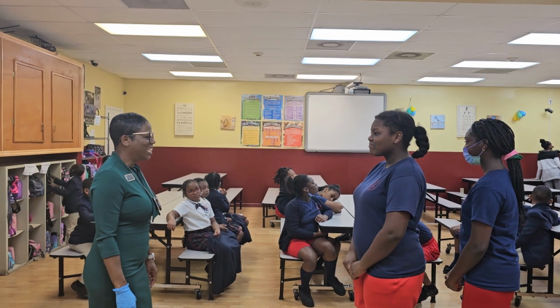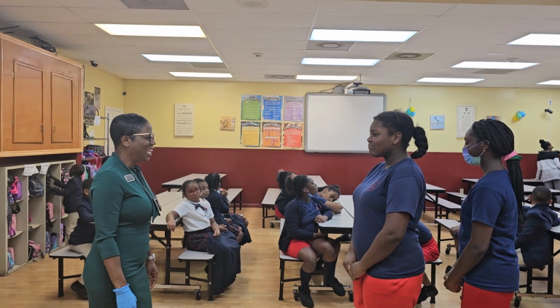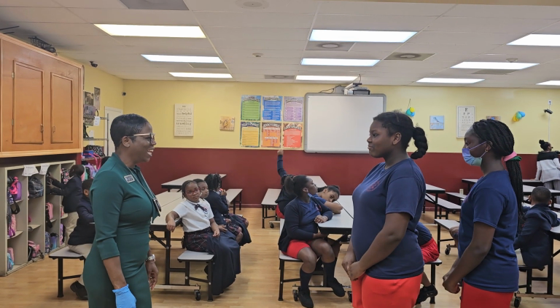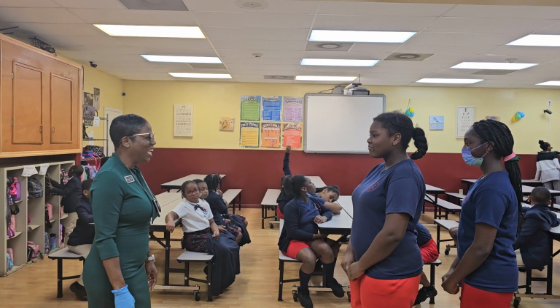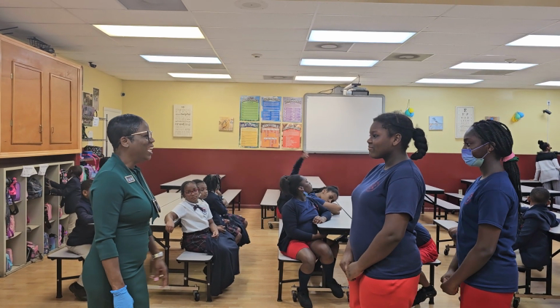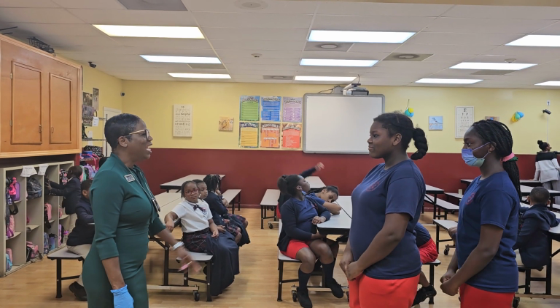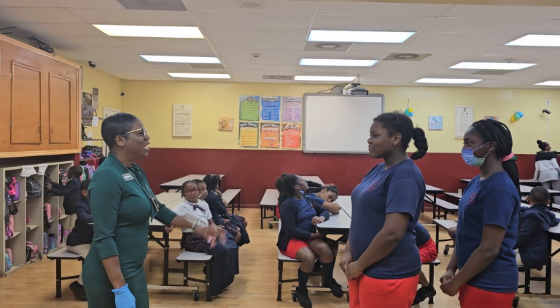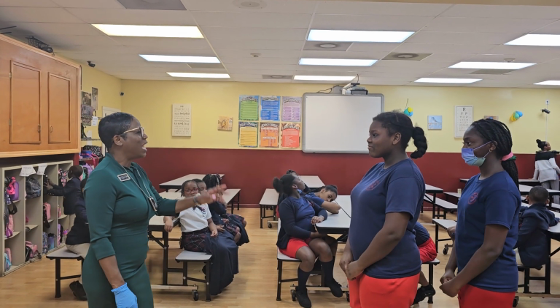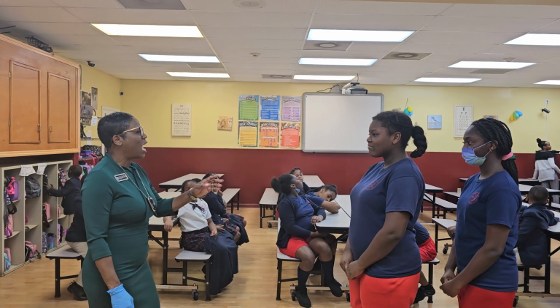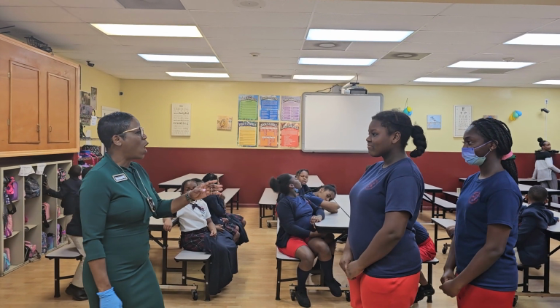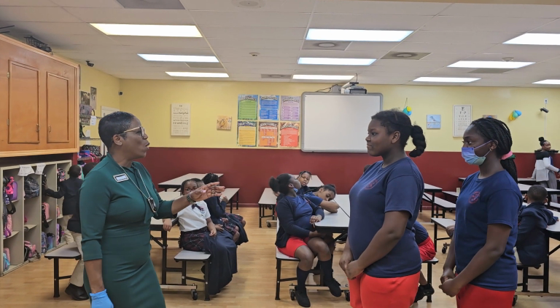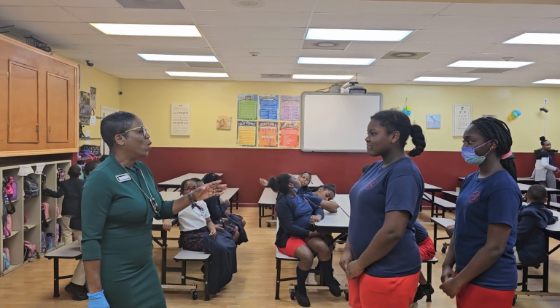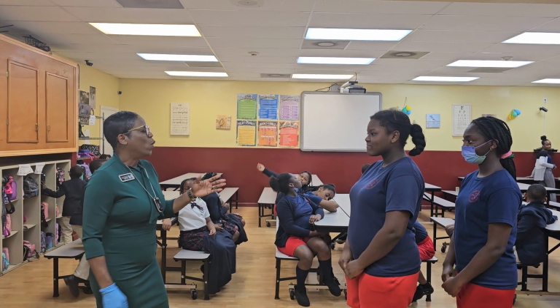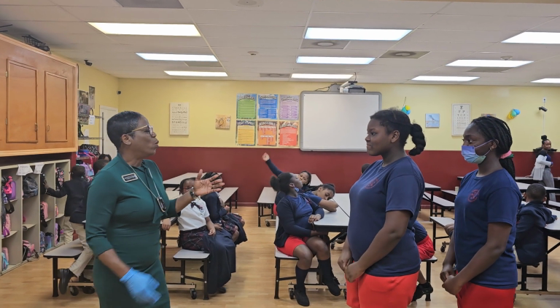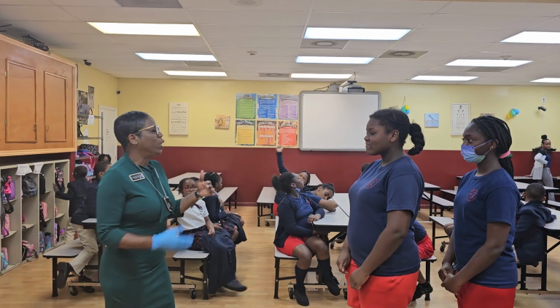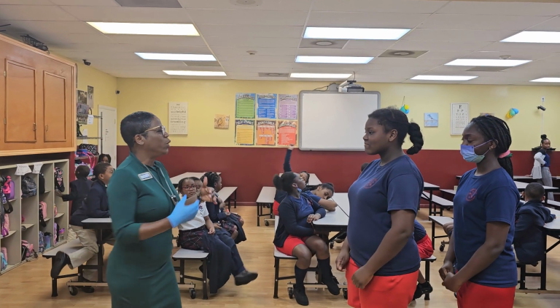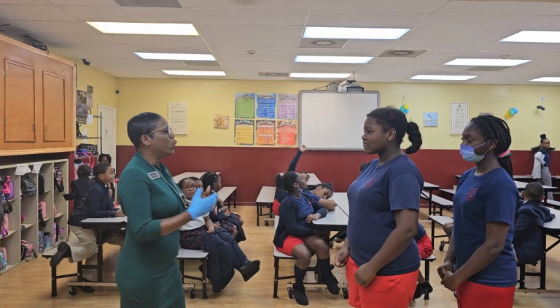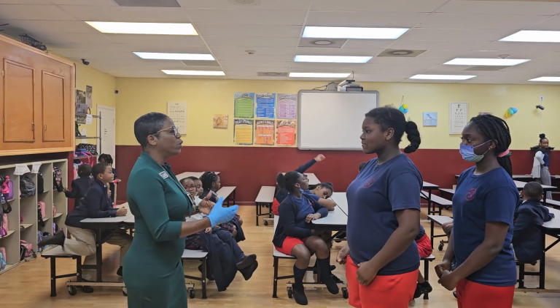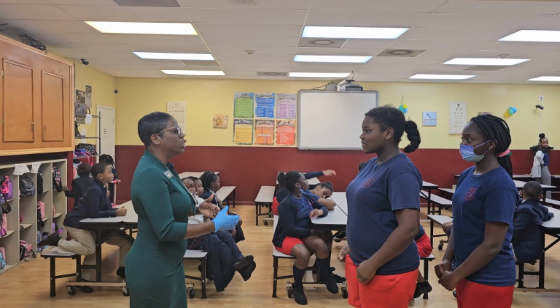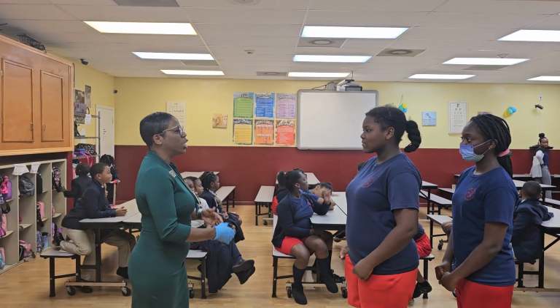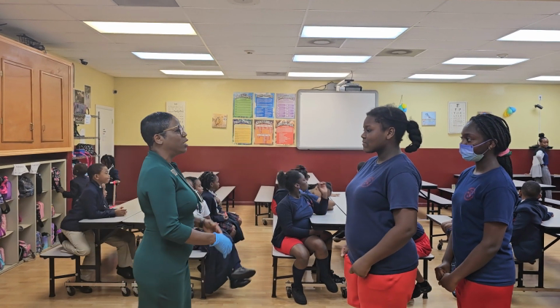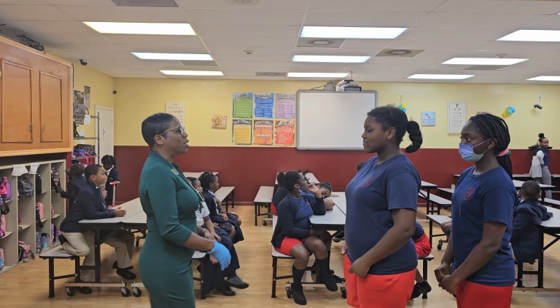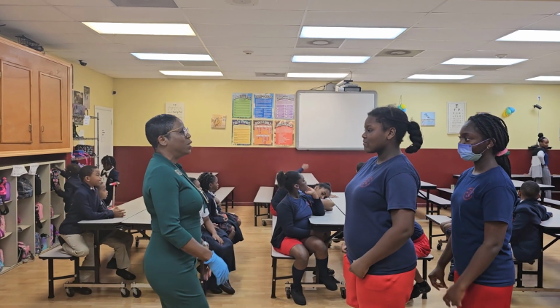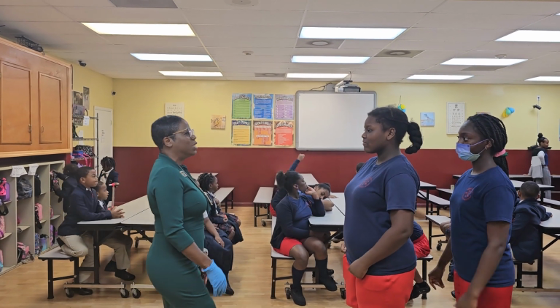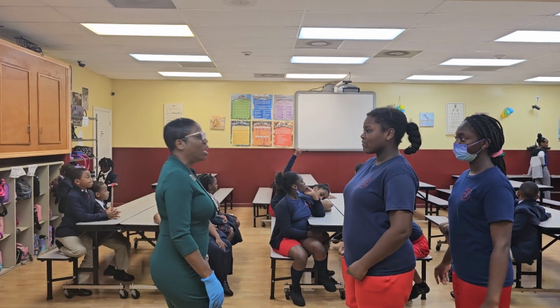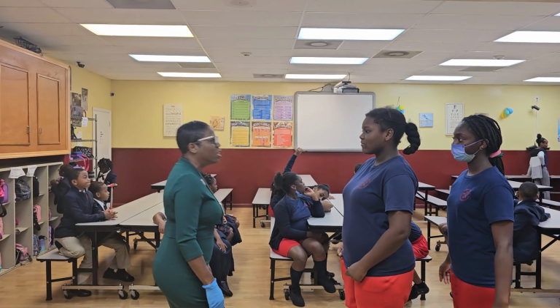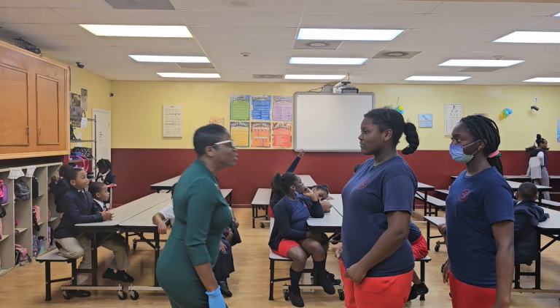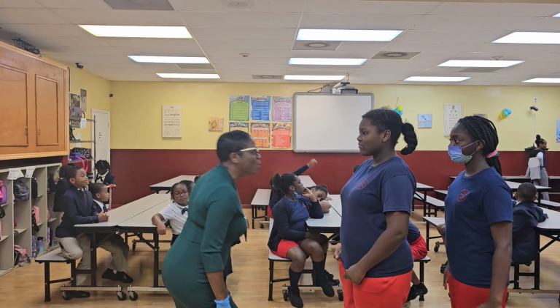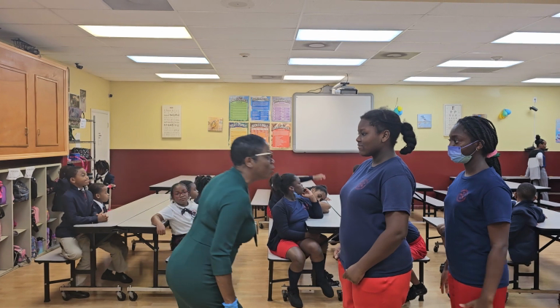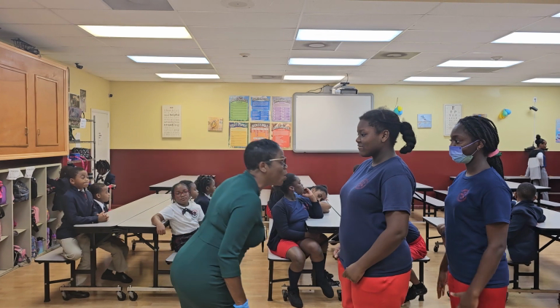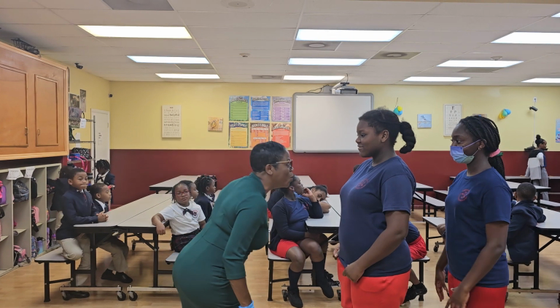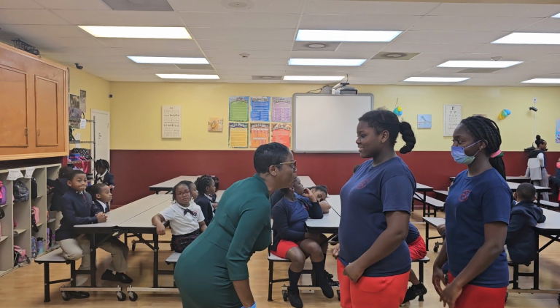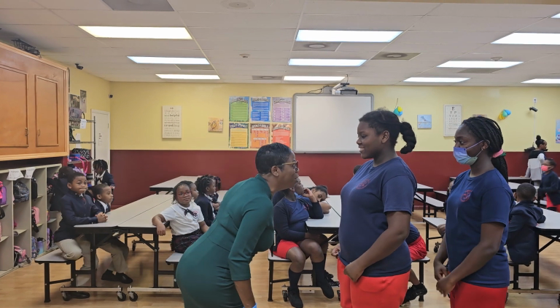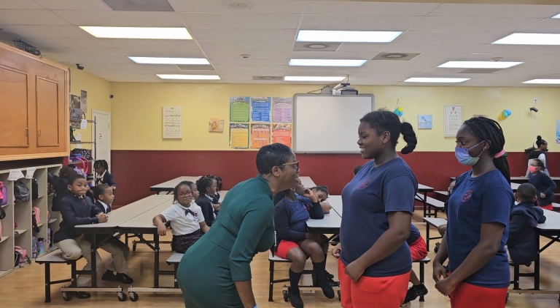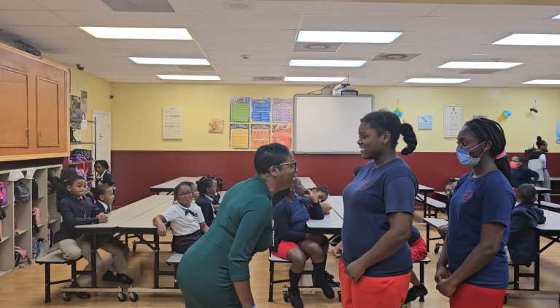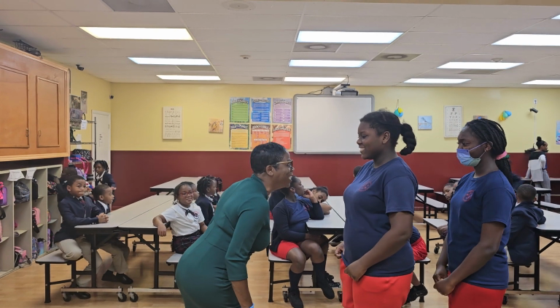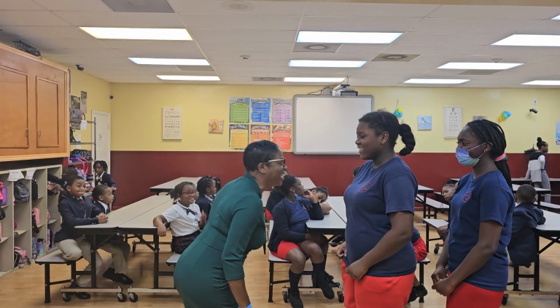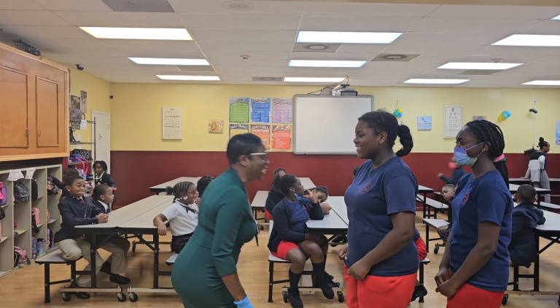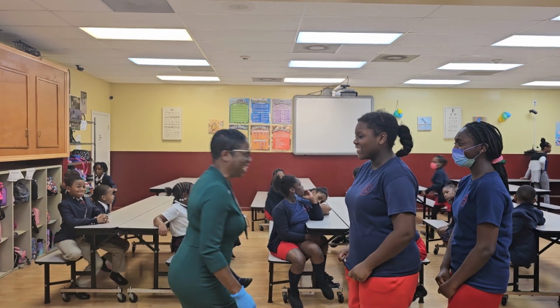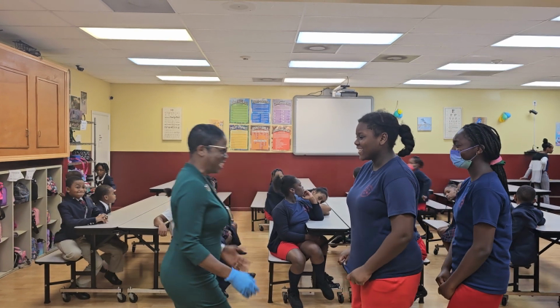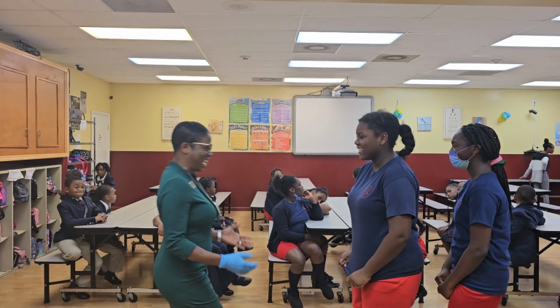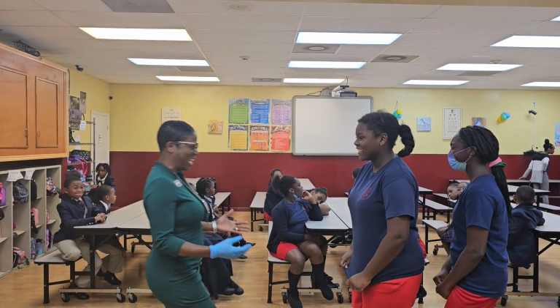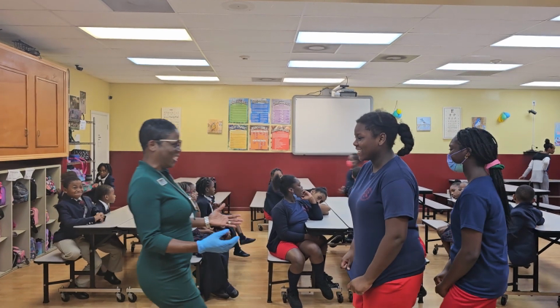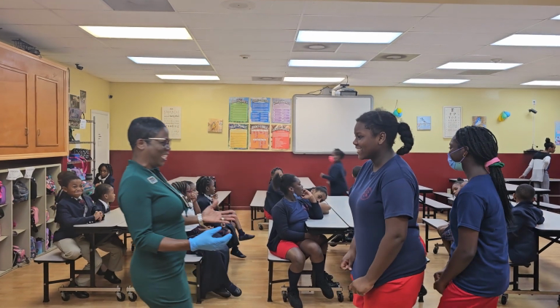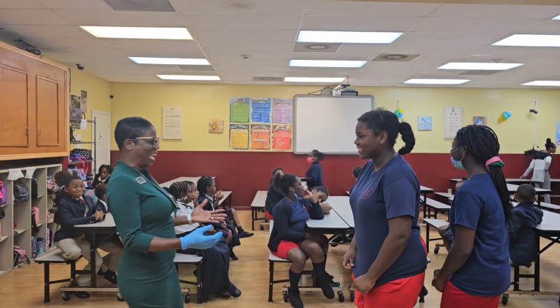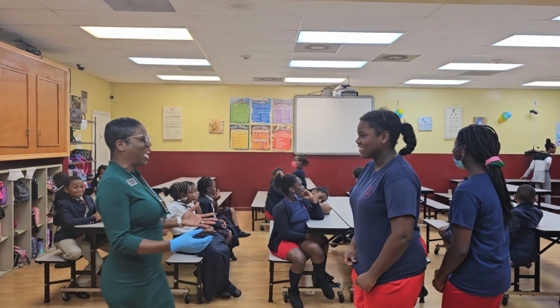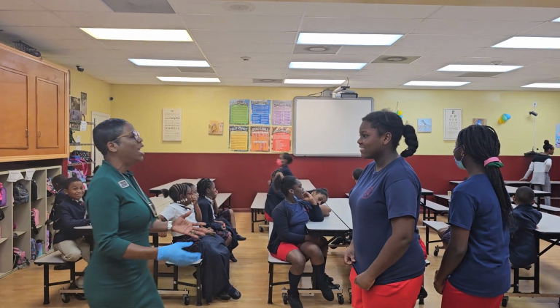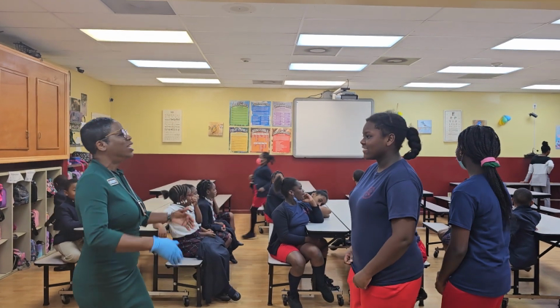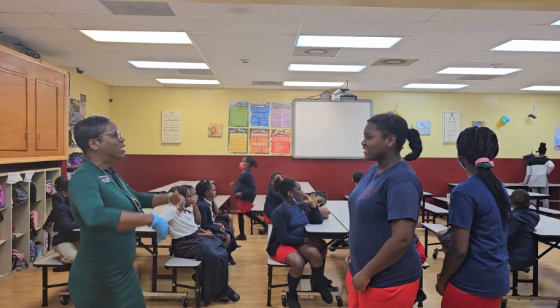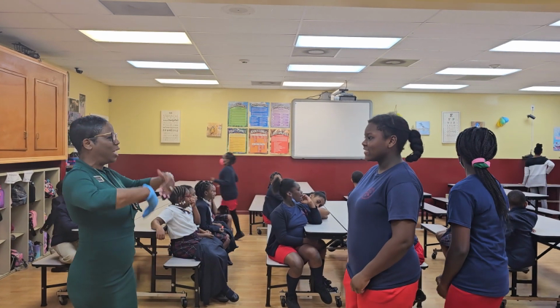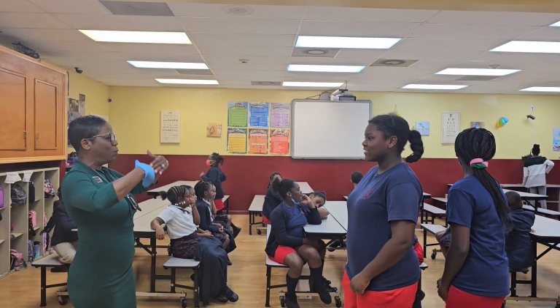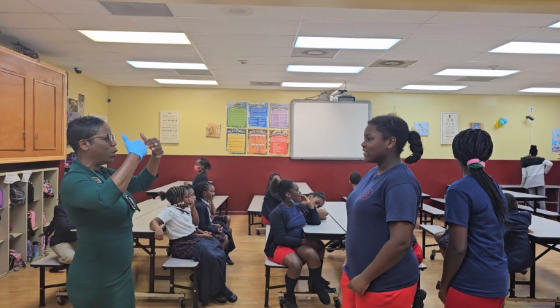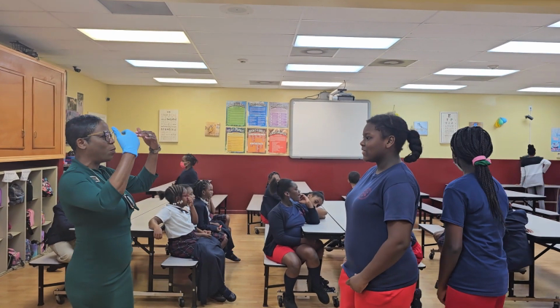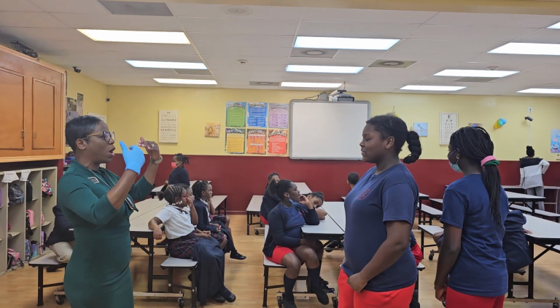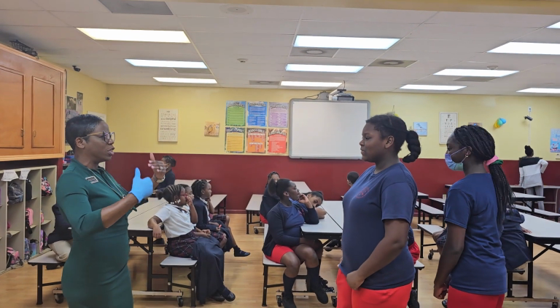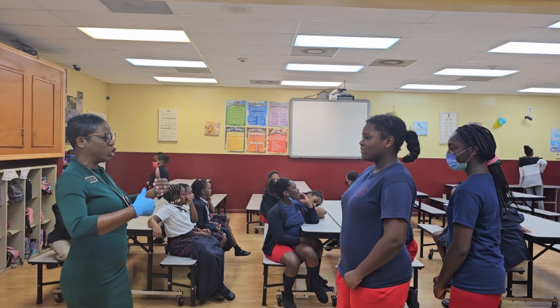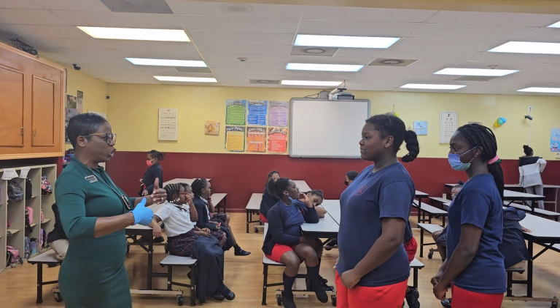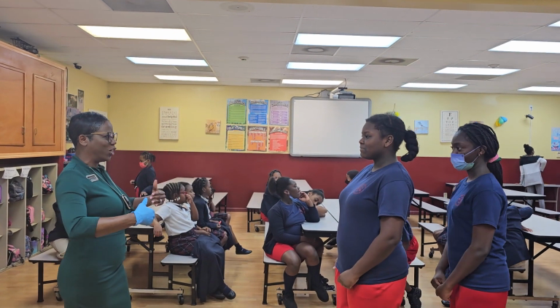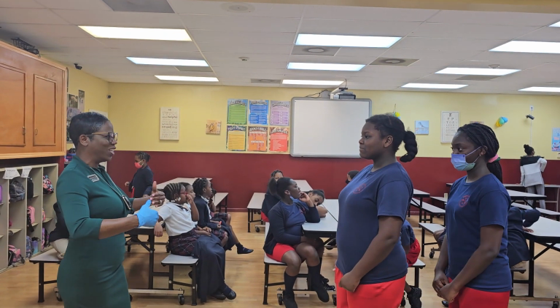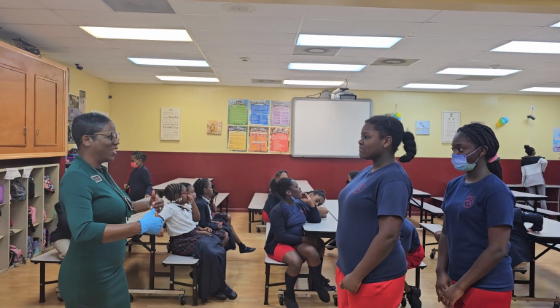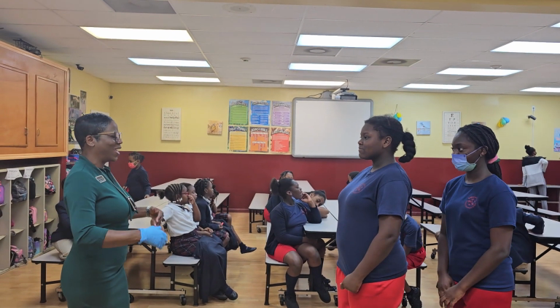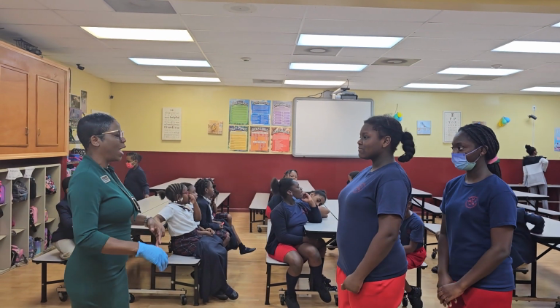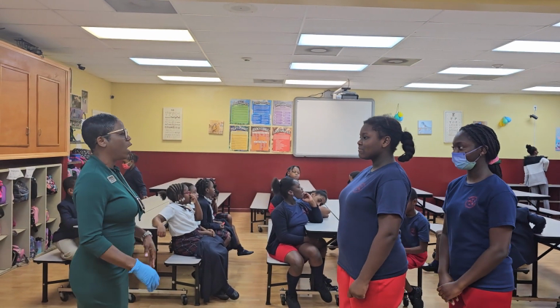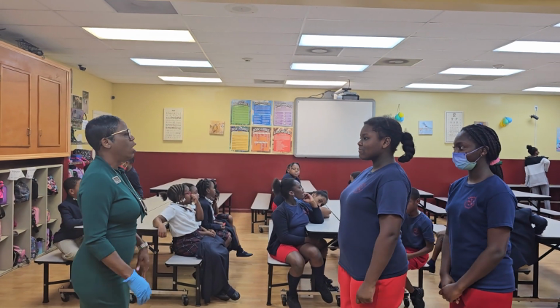Okay. Now, when you go to shake somebody's hand, don't go like that, okay? Keep your posture, okay?